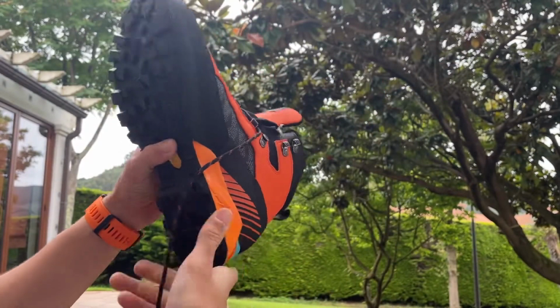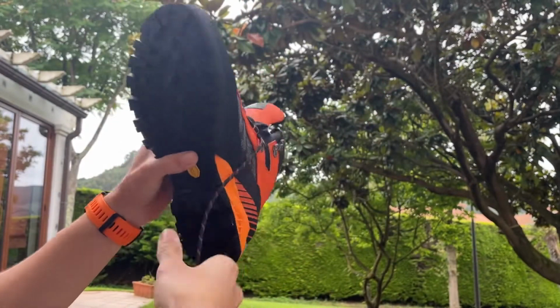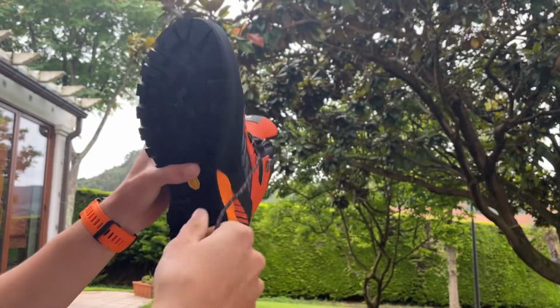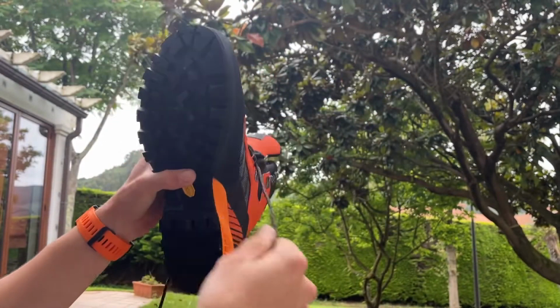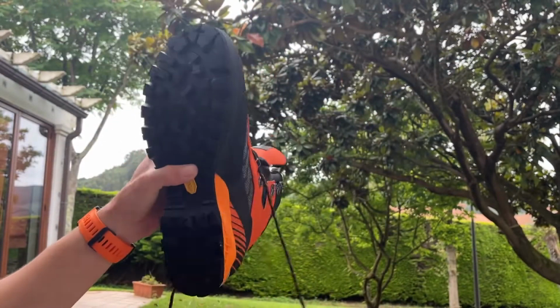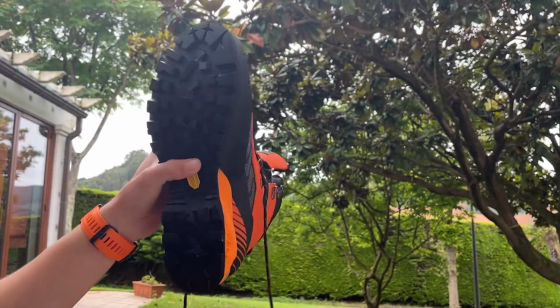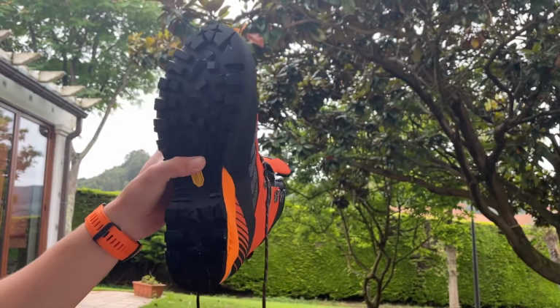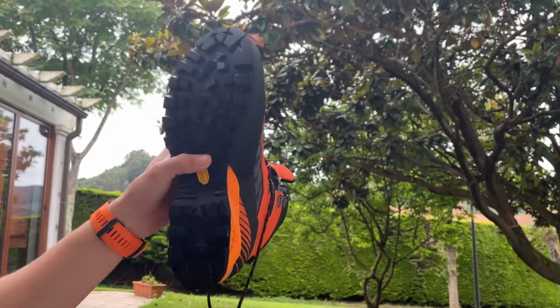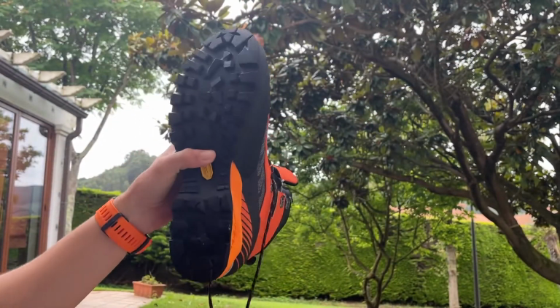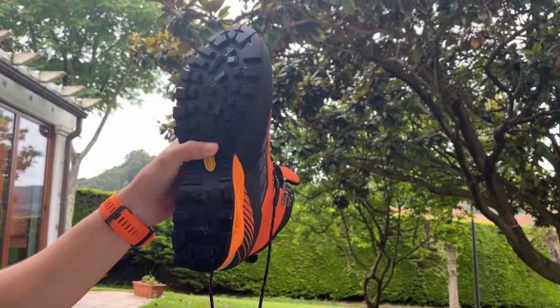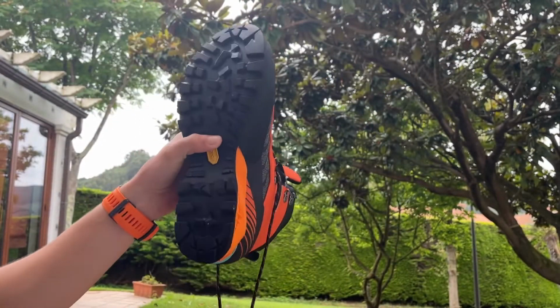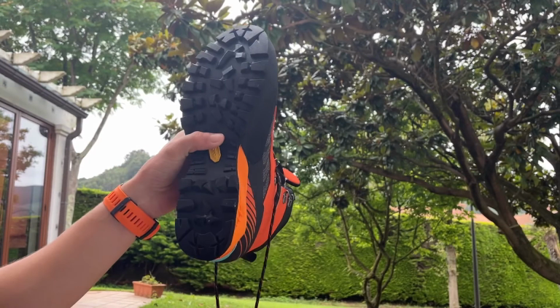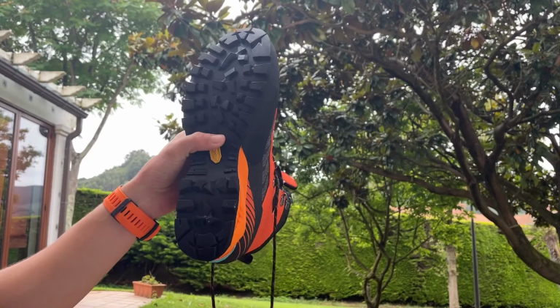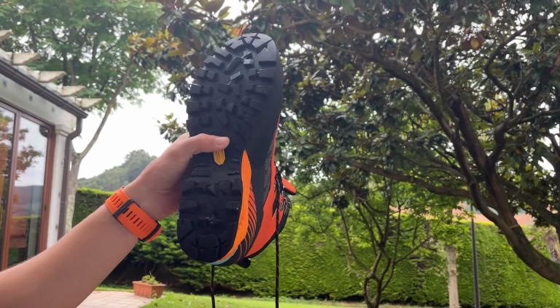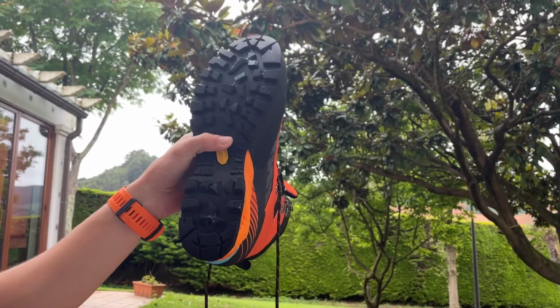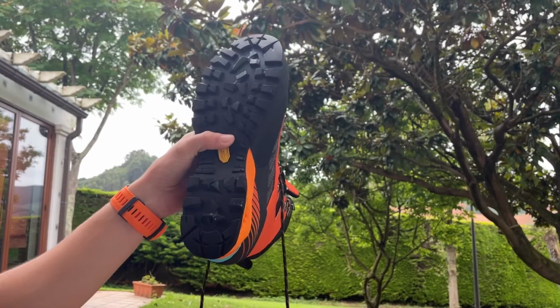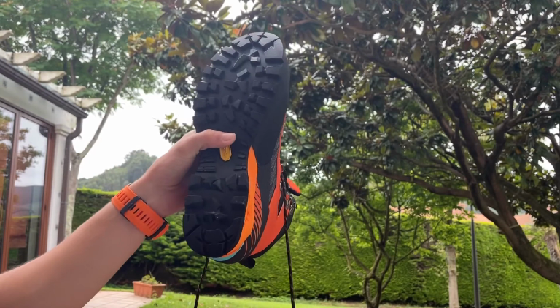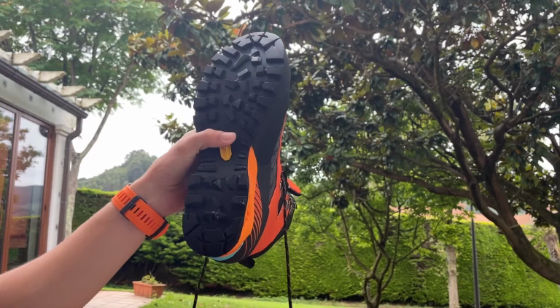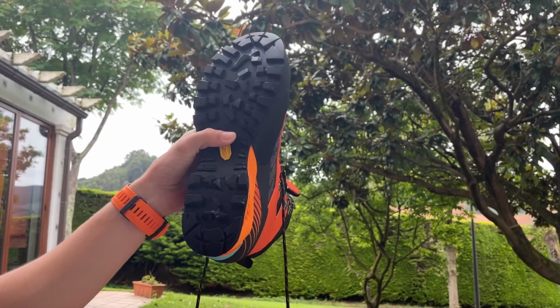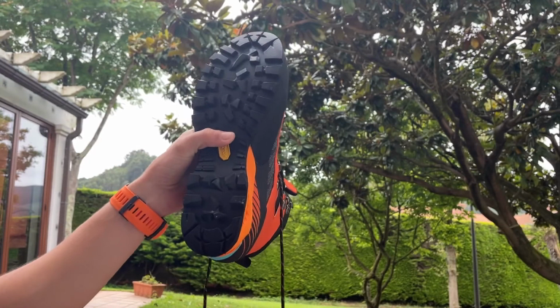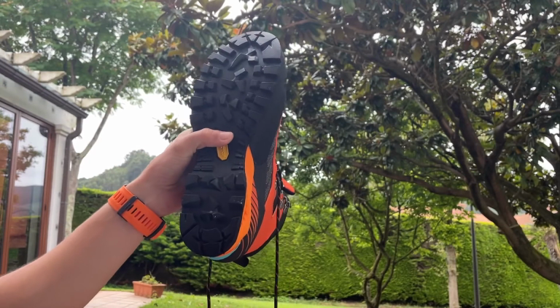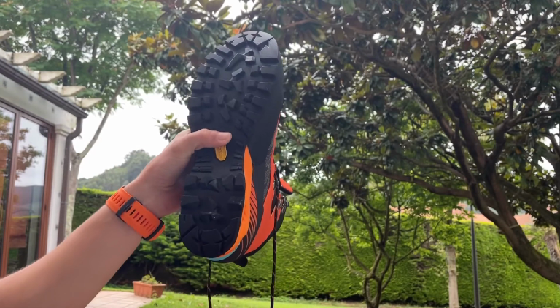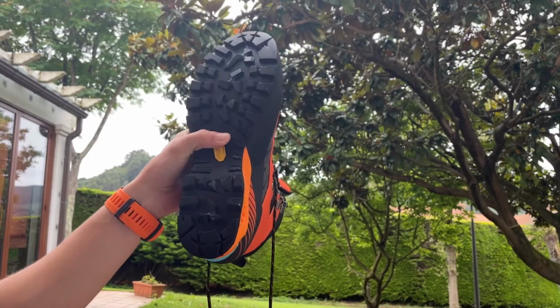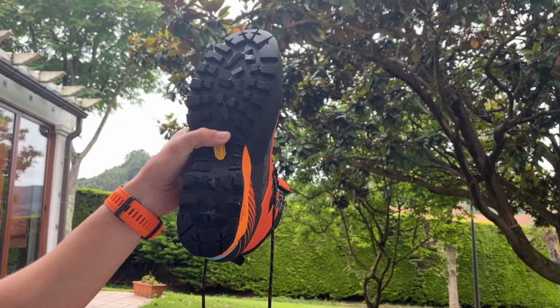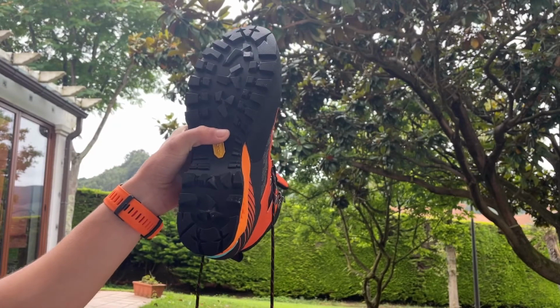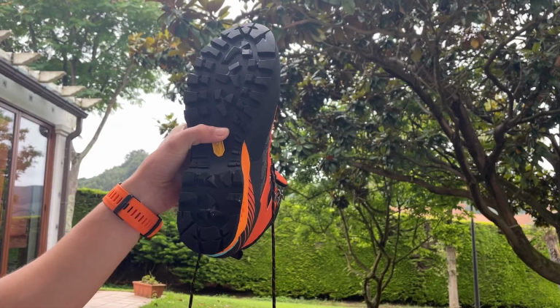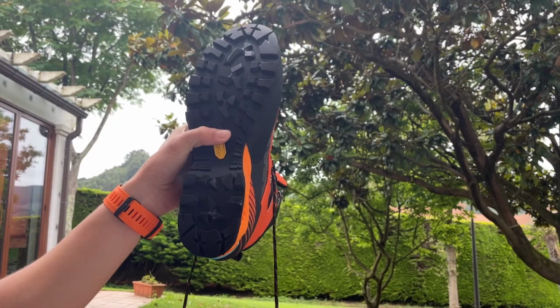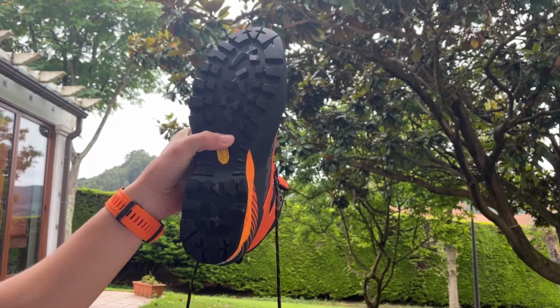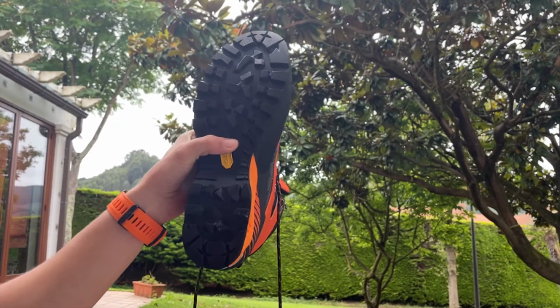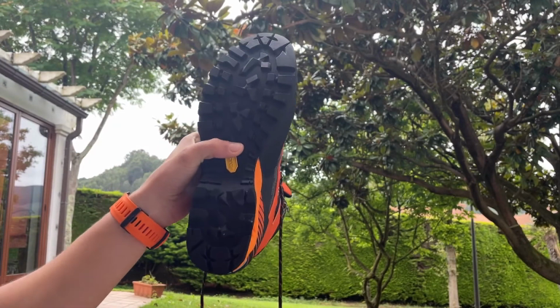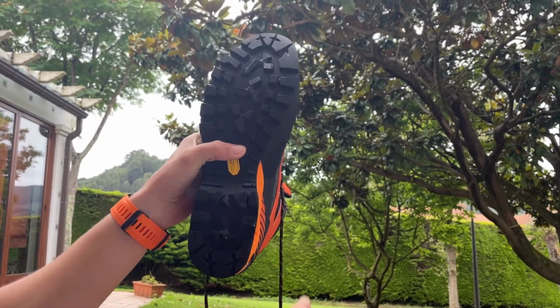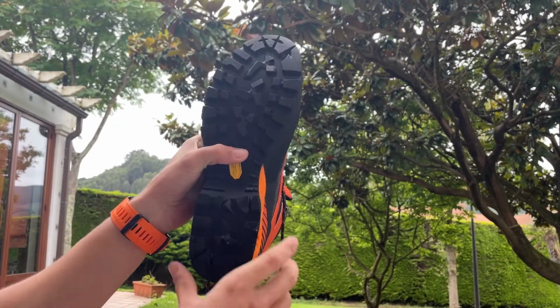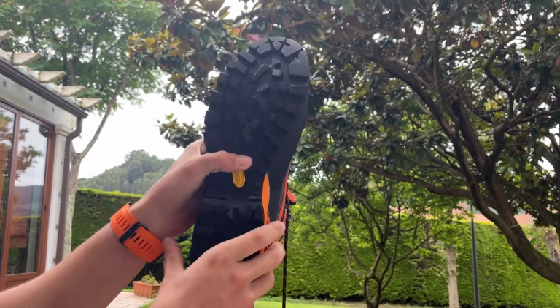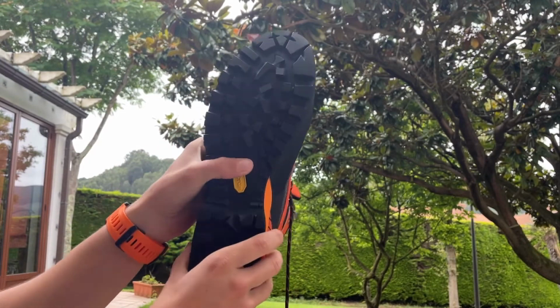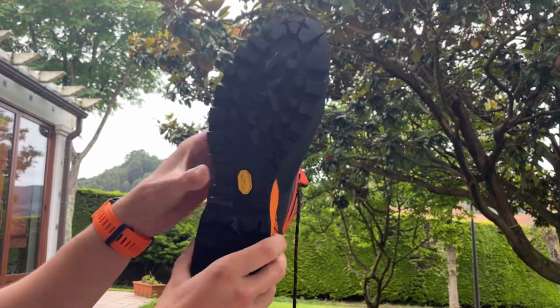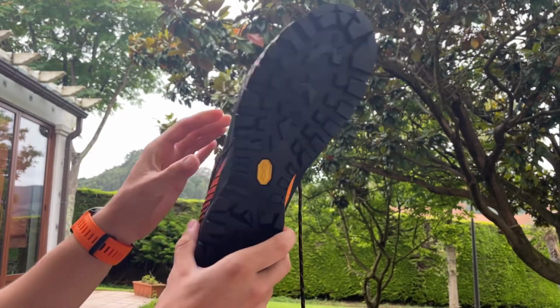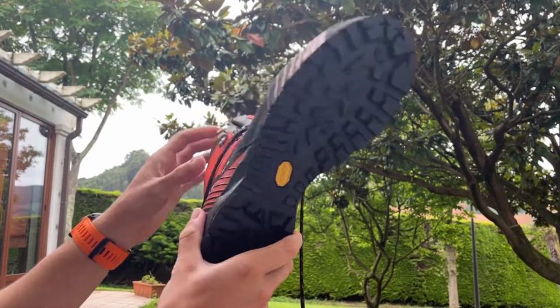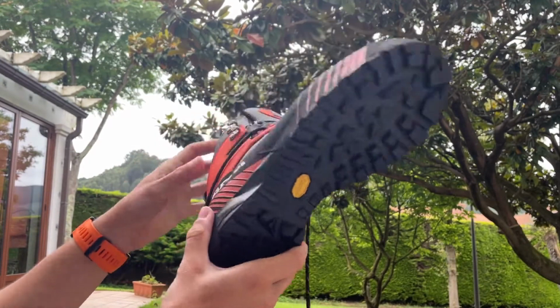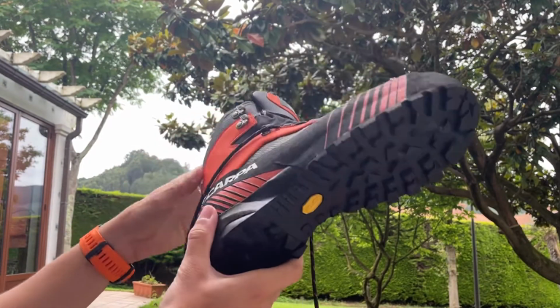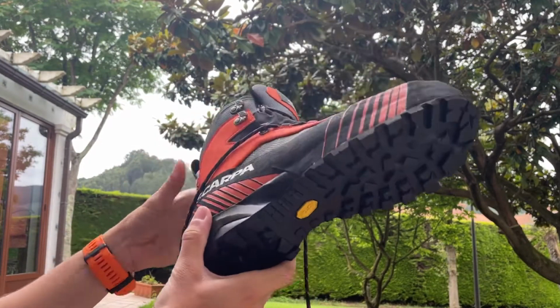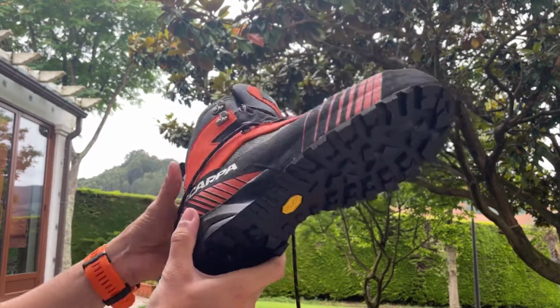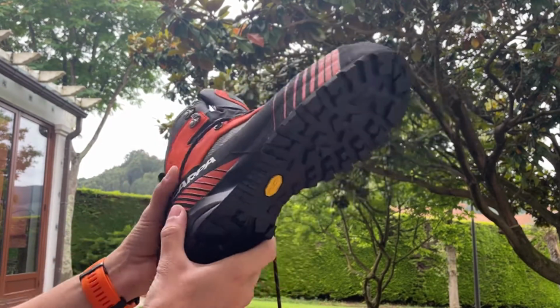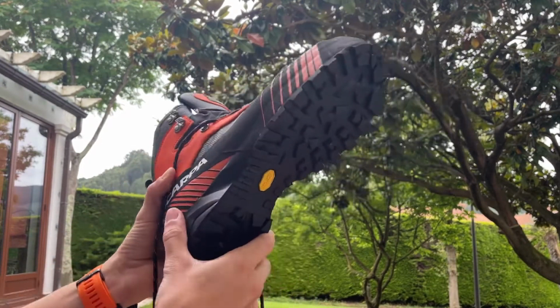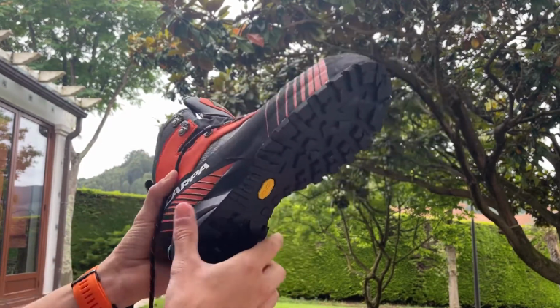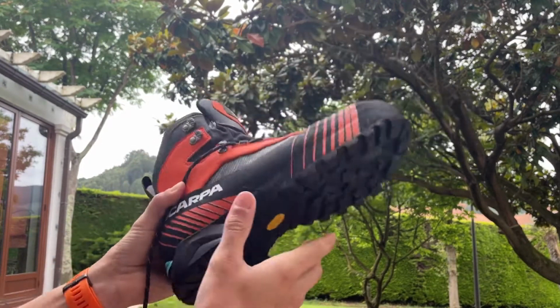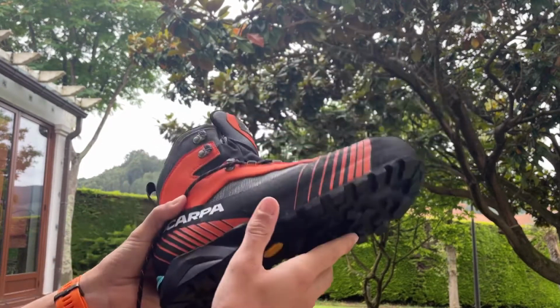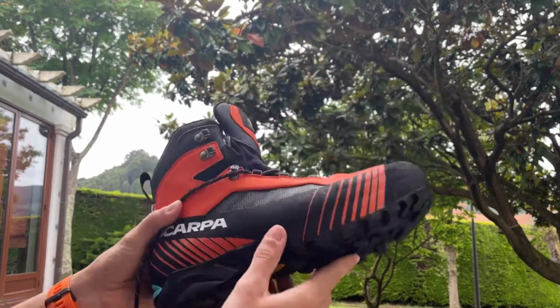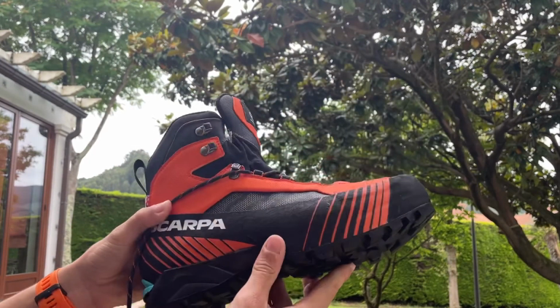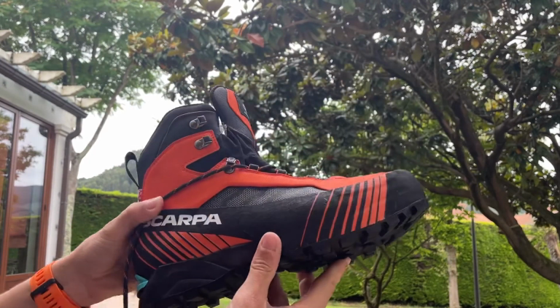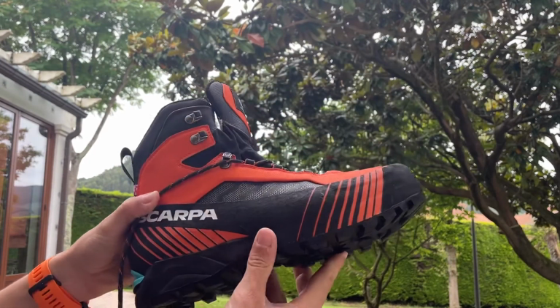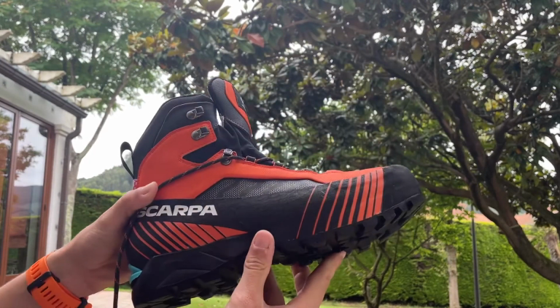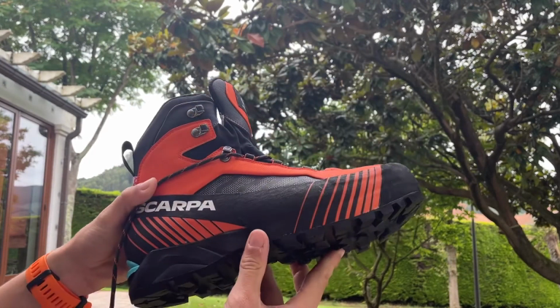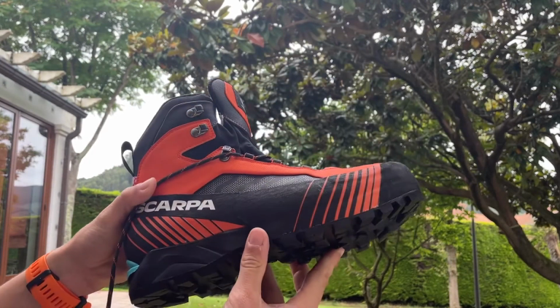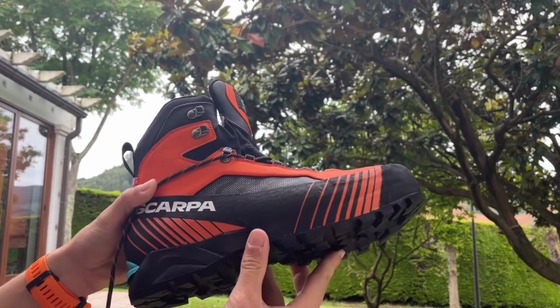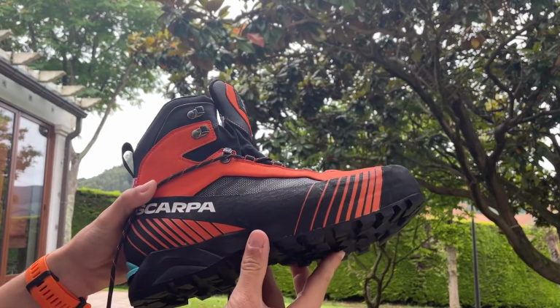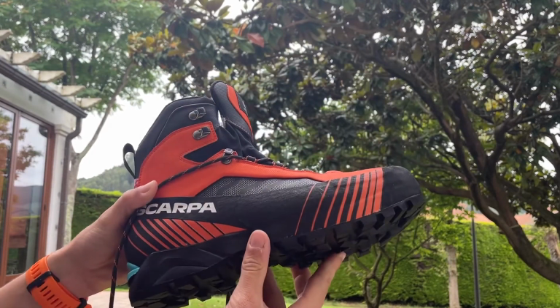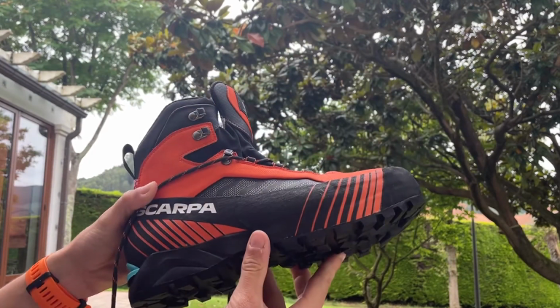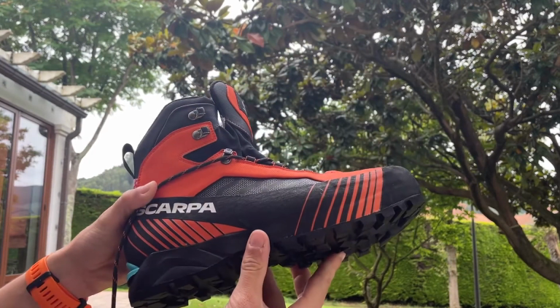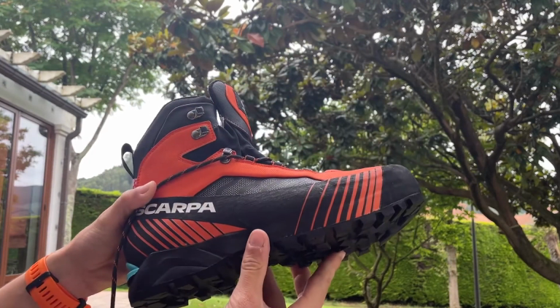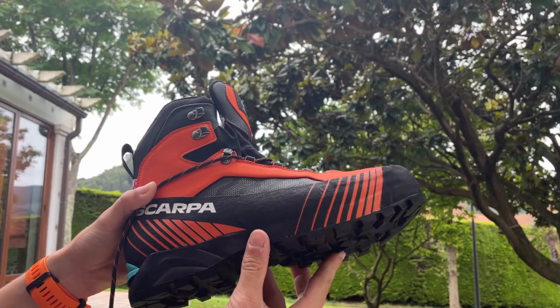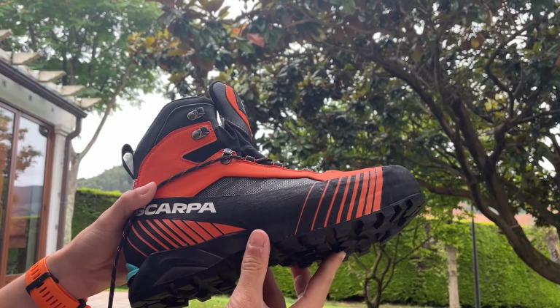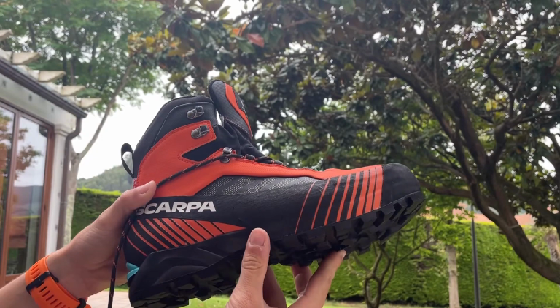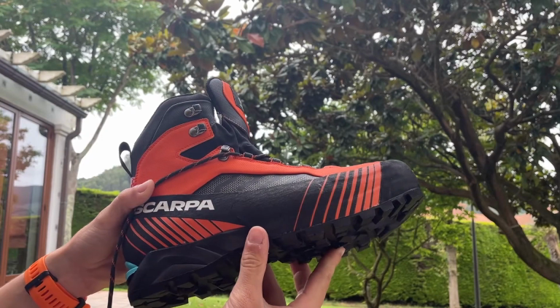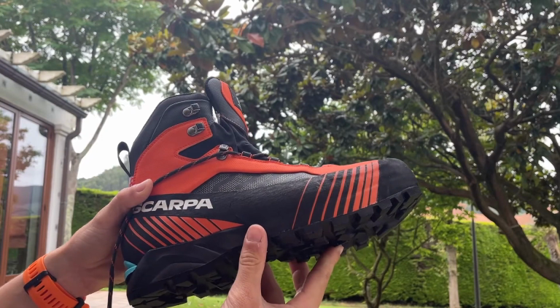I'll probably make another video in a month or so to let you know what I think of the shoe after using it. But for now, I think I made the right purchase.